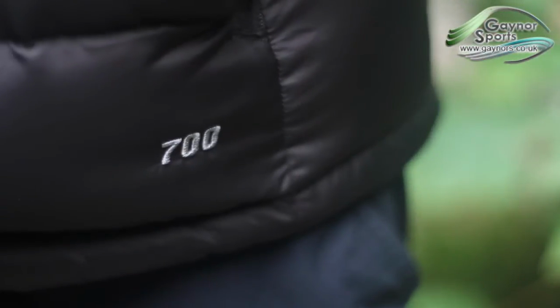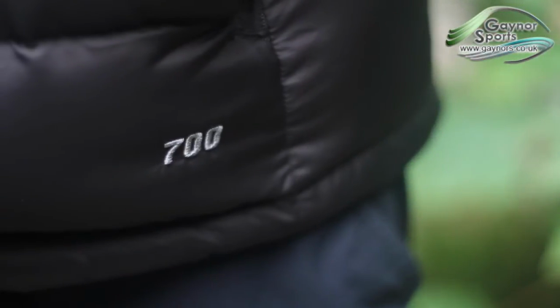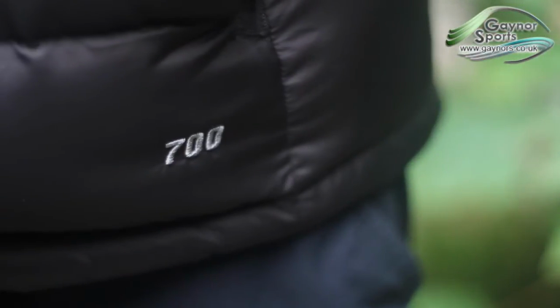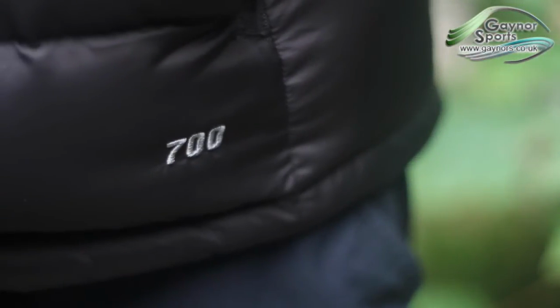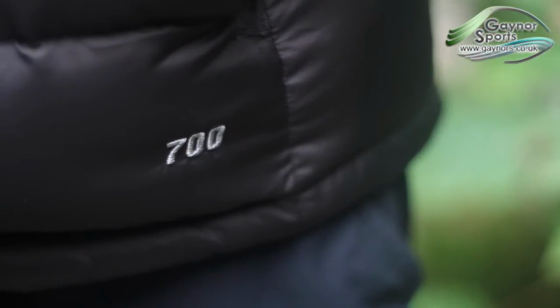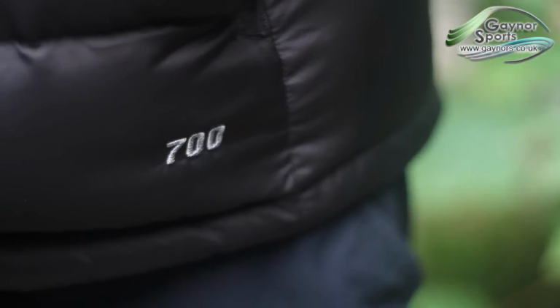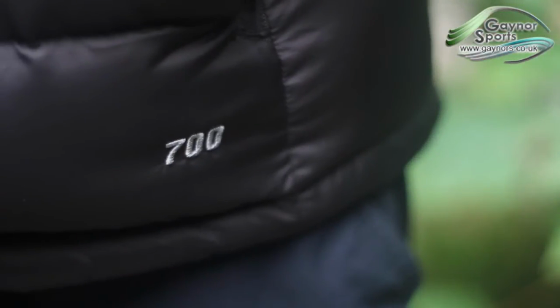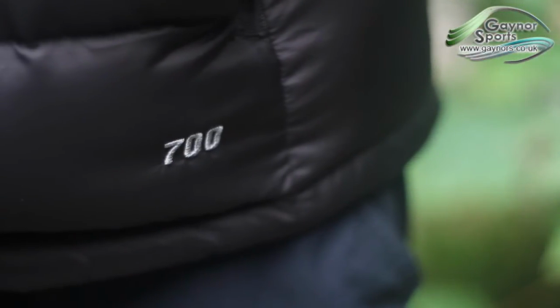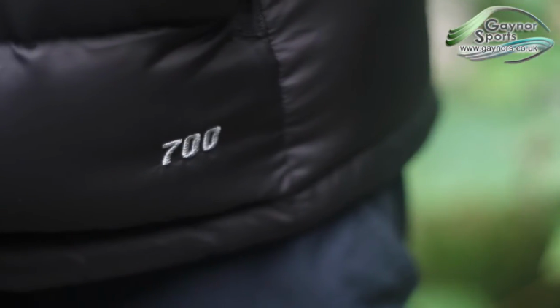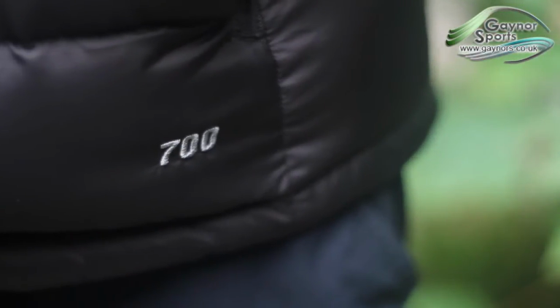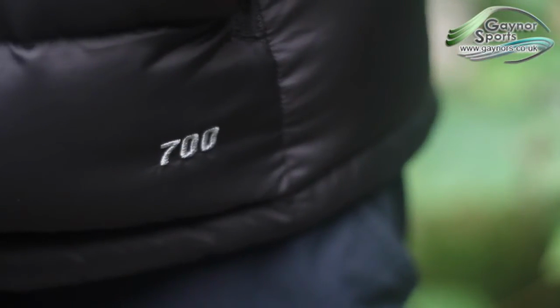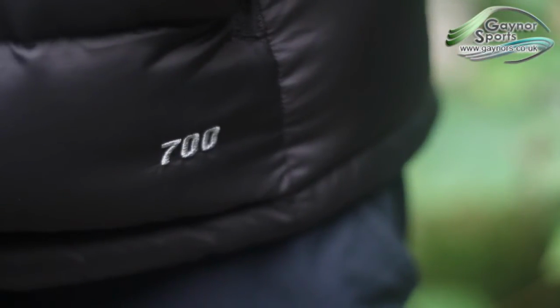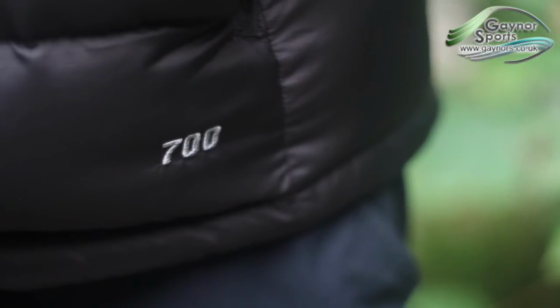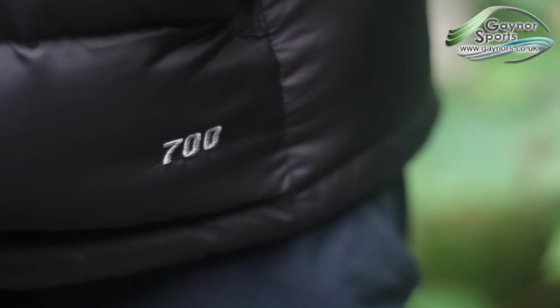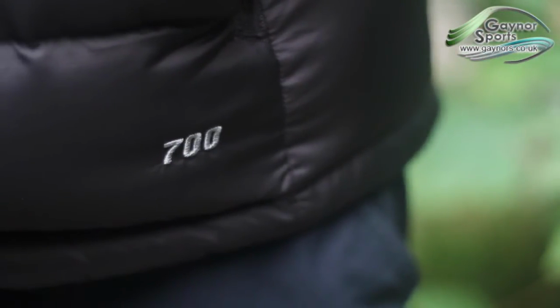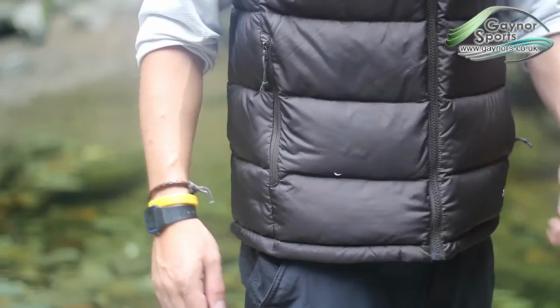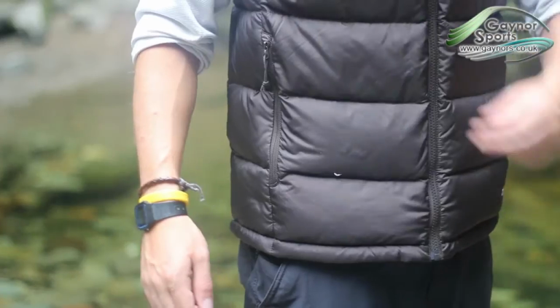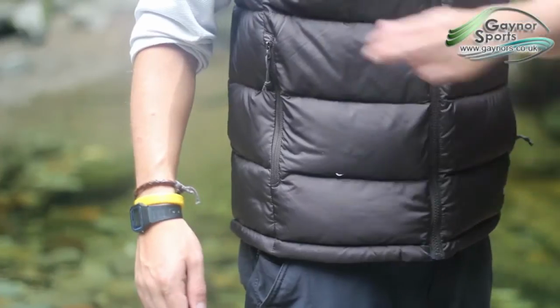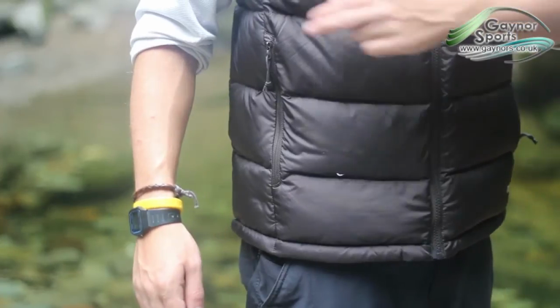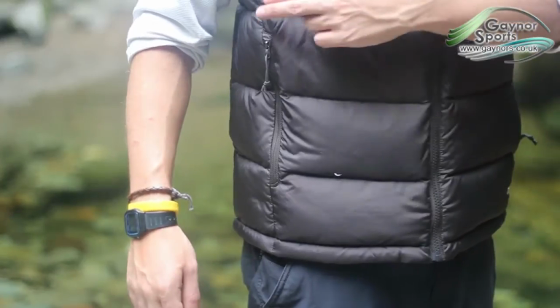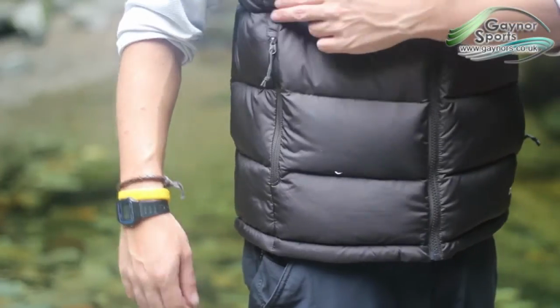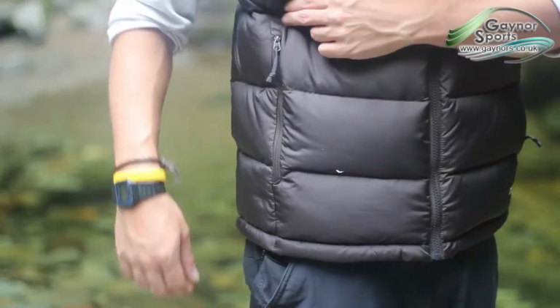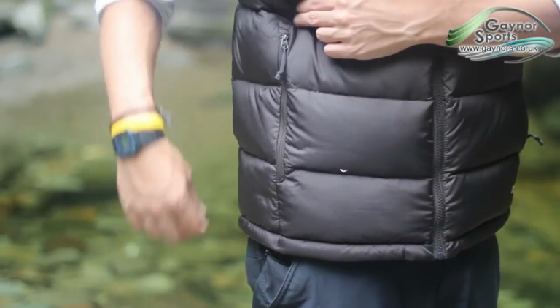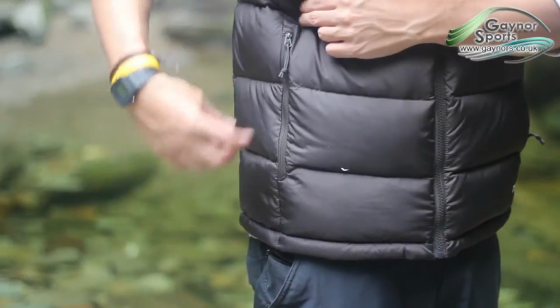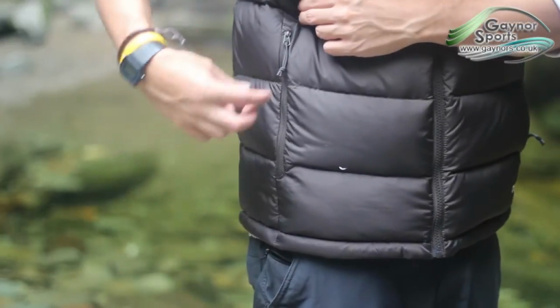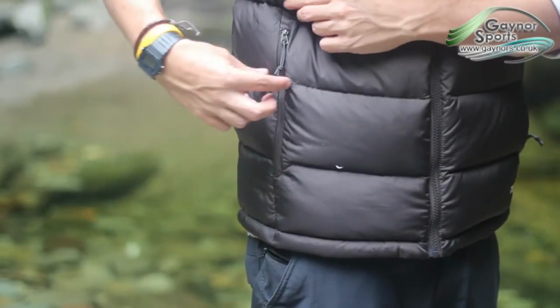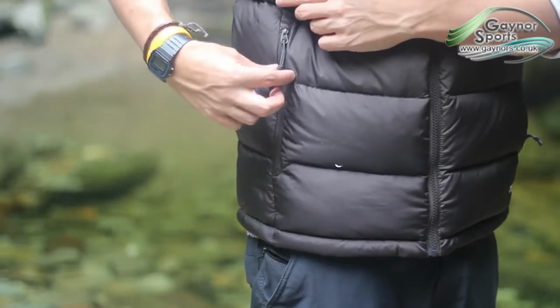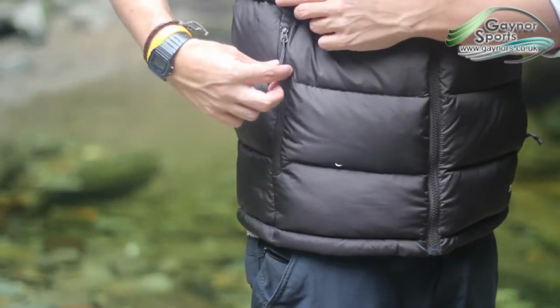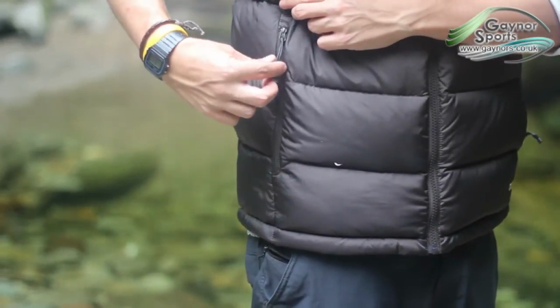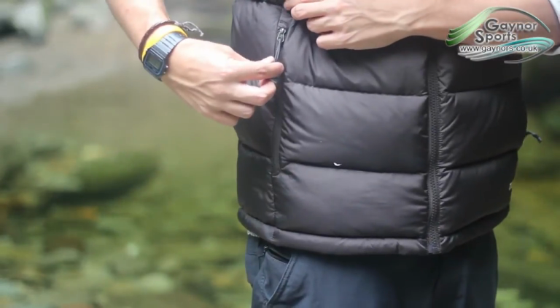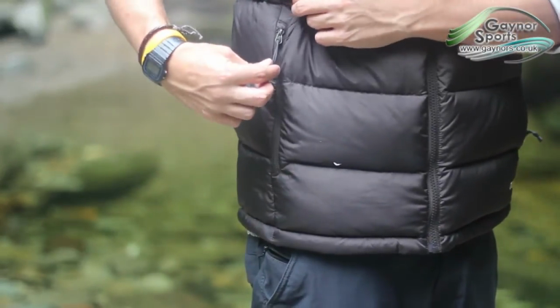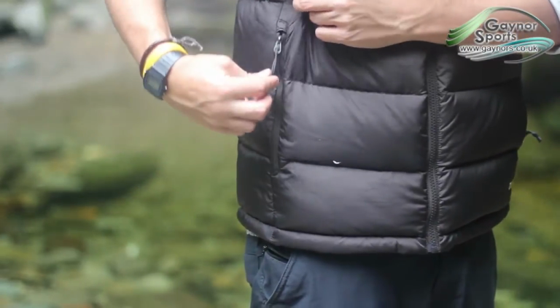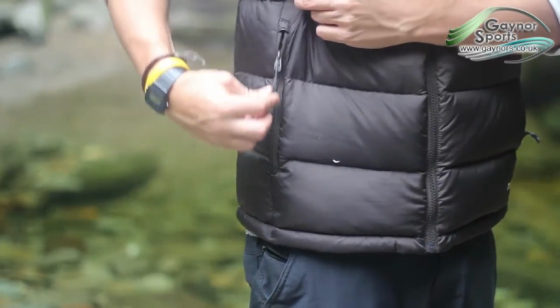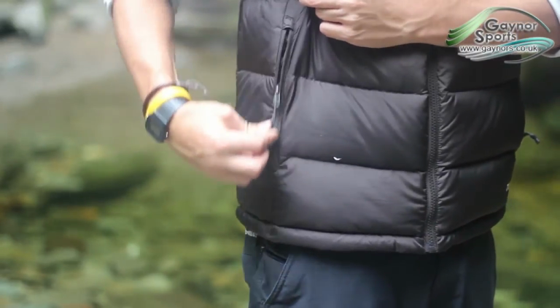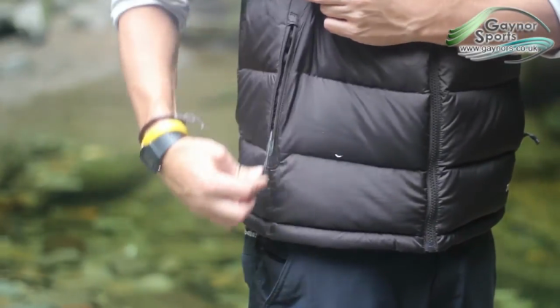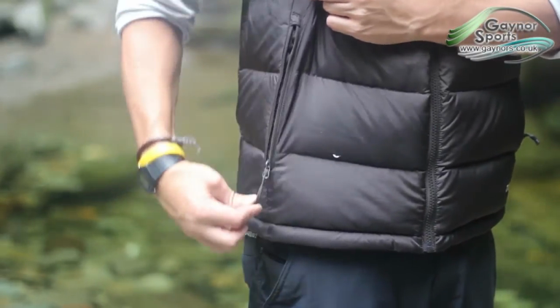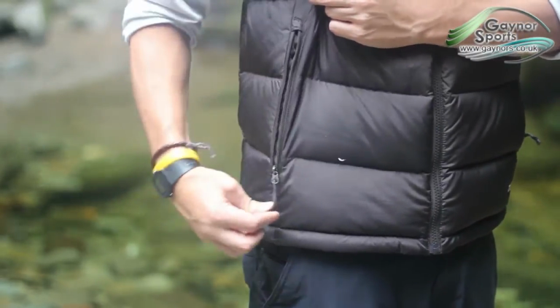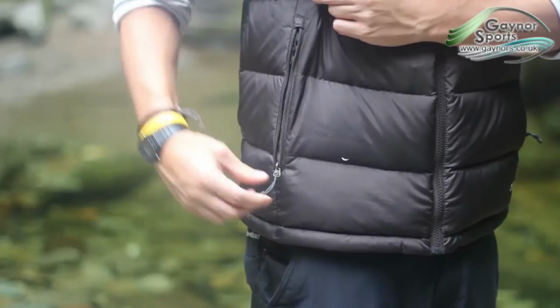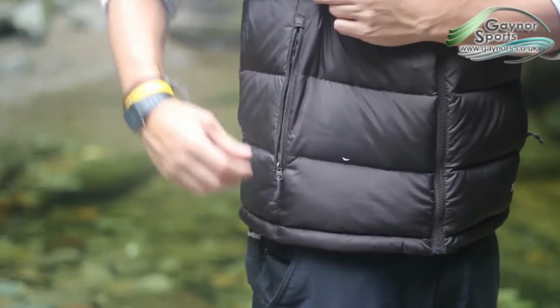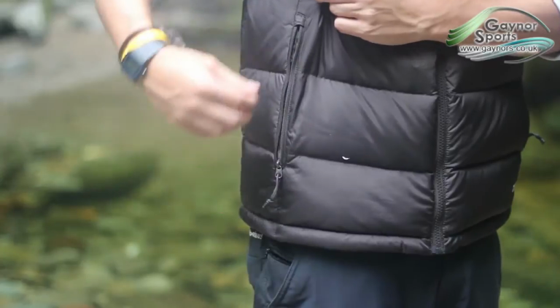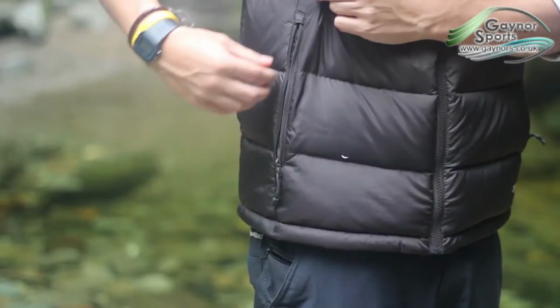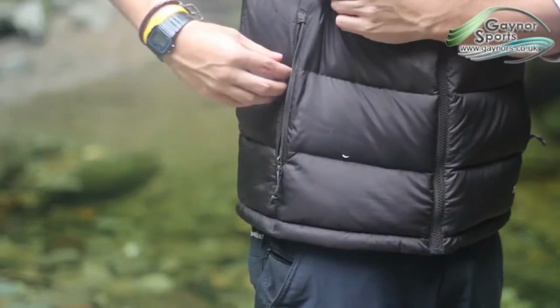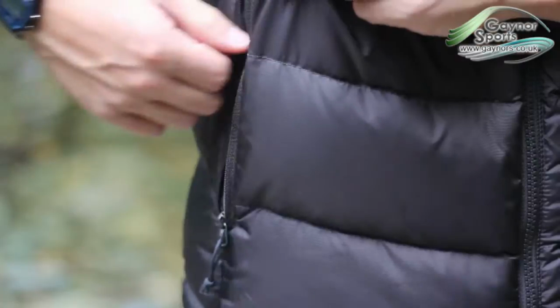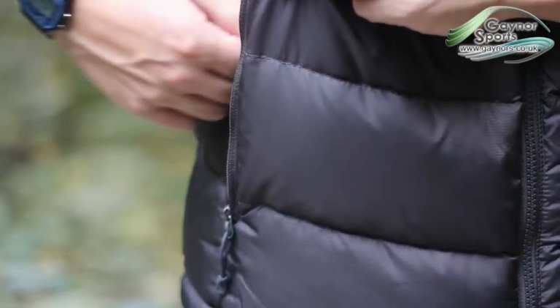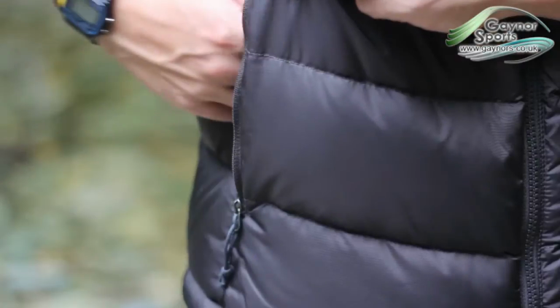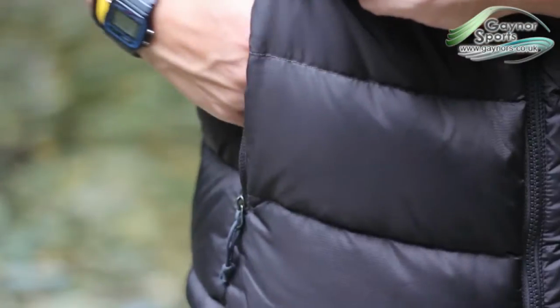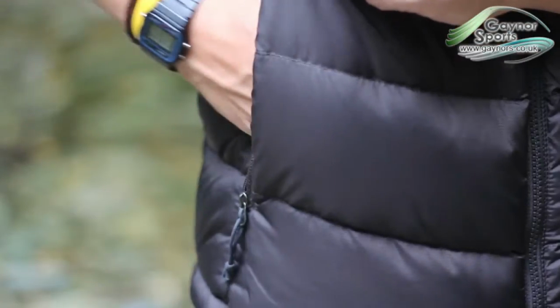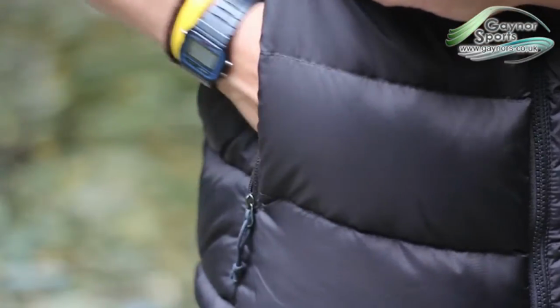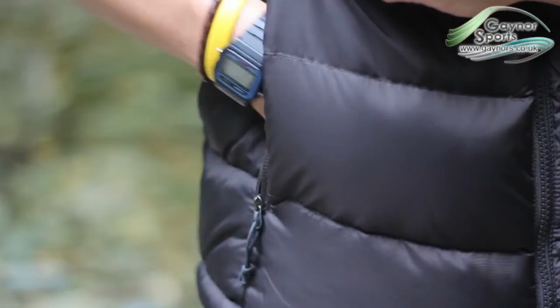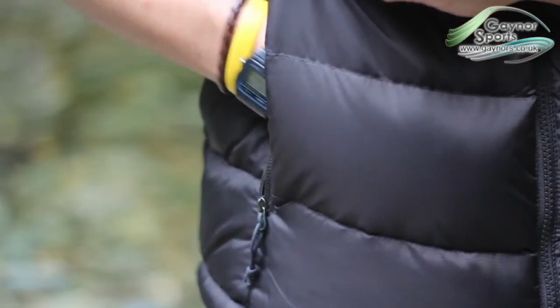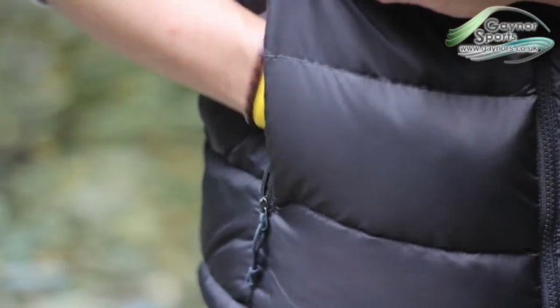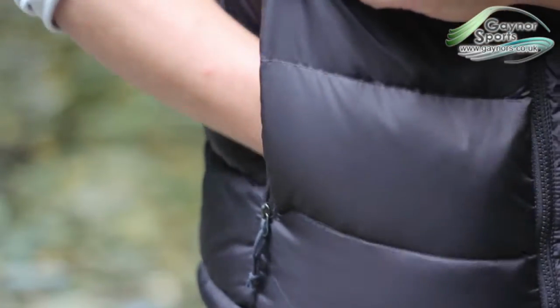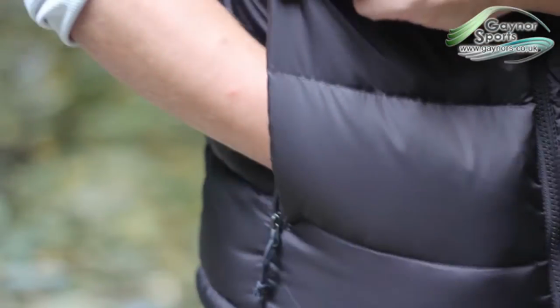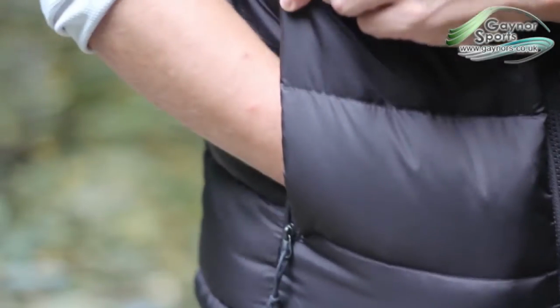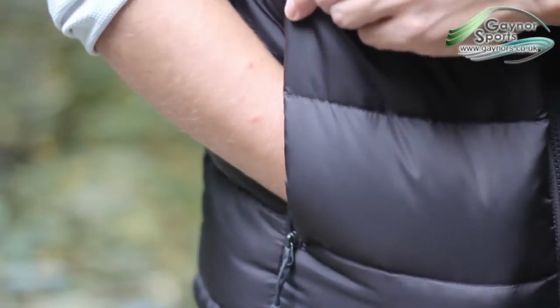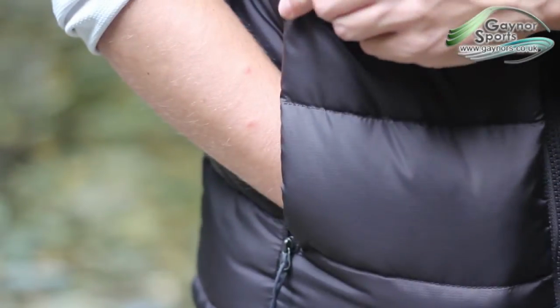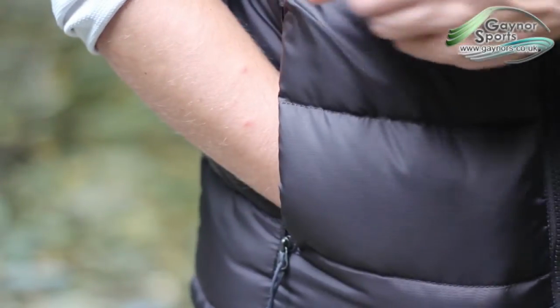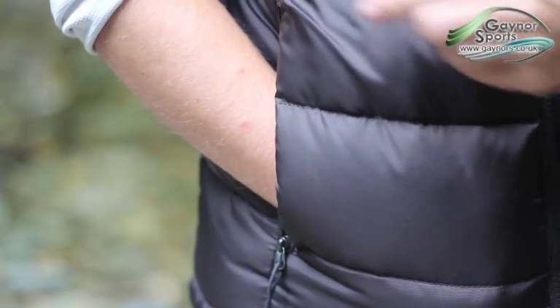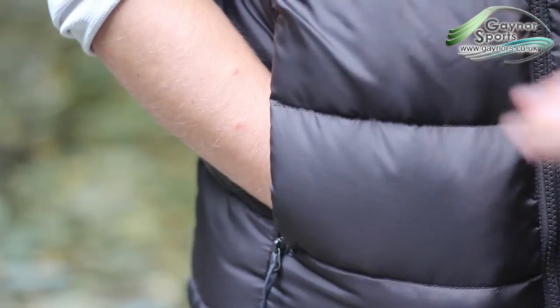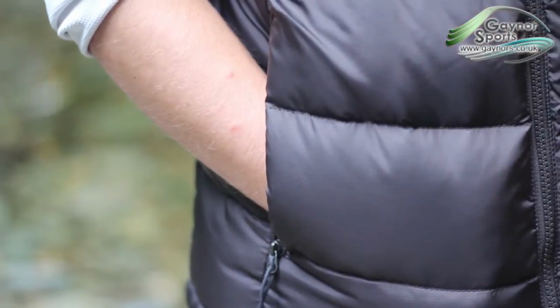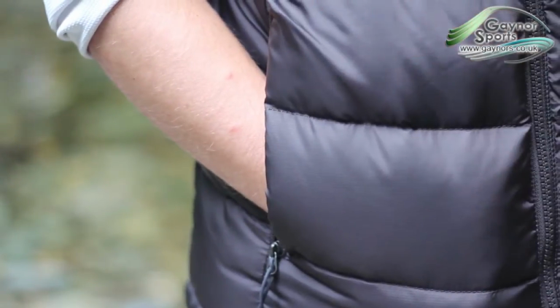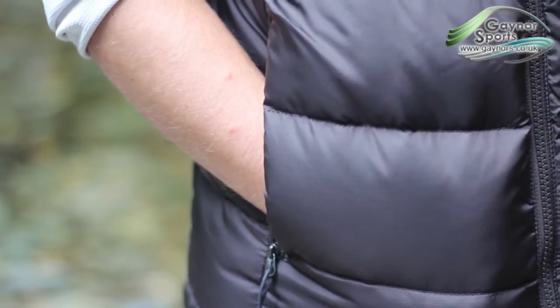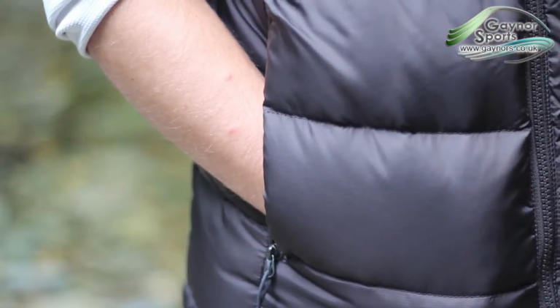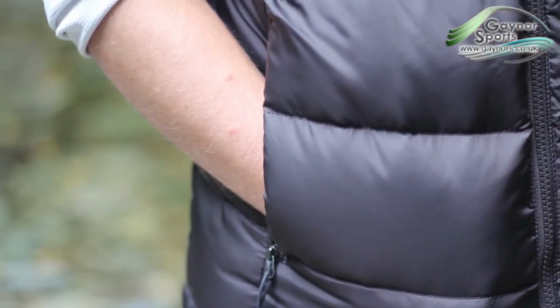The Nuptse 2 uses 700 fill down, meaning extra warmth on cold days, and it also includes two zippered hand warmer pockets.